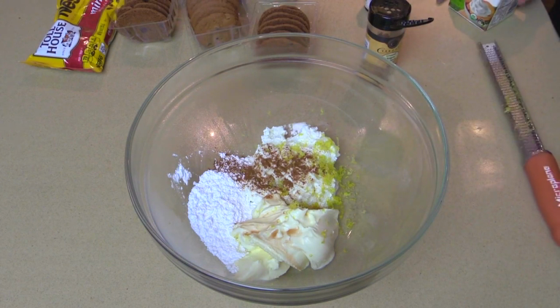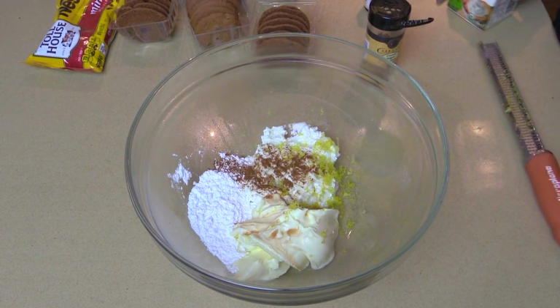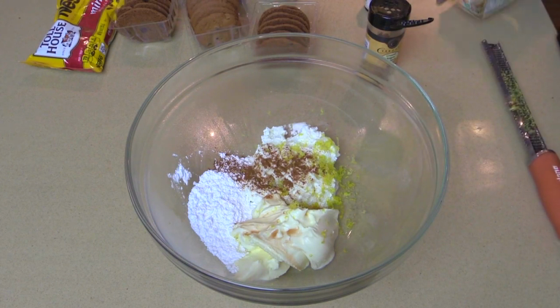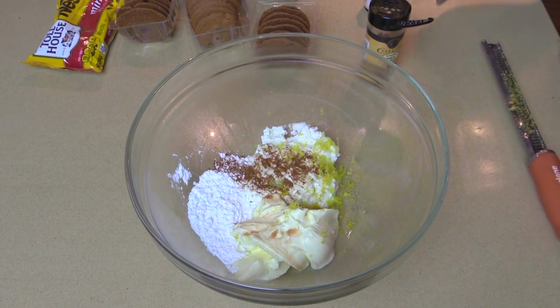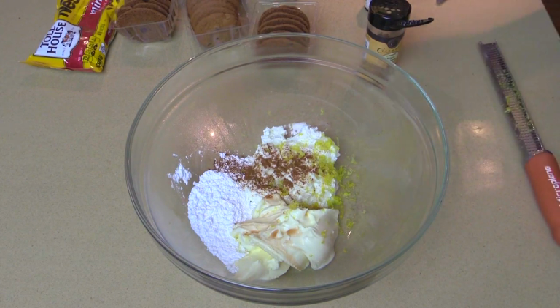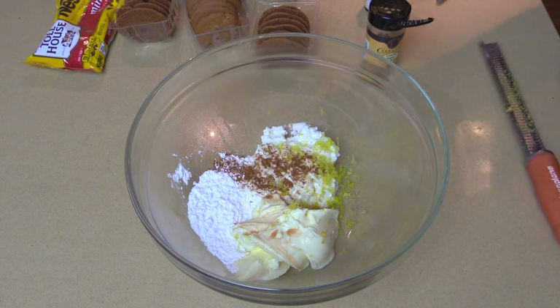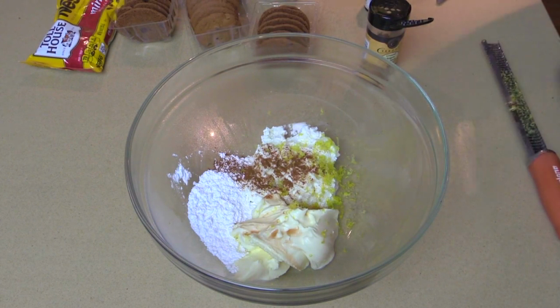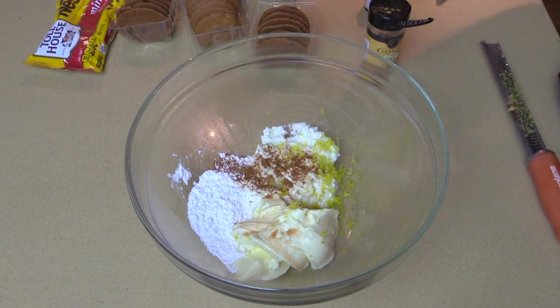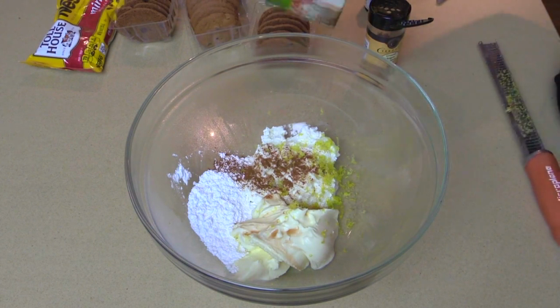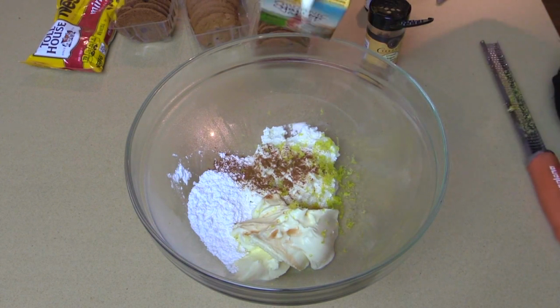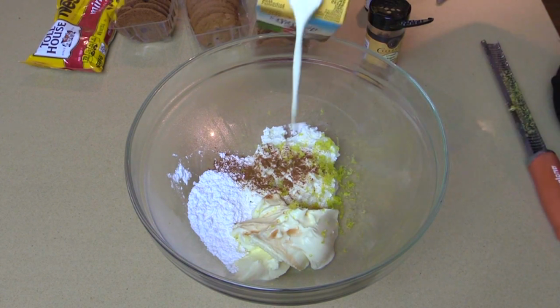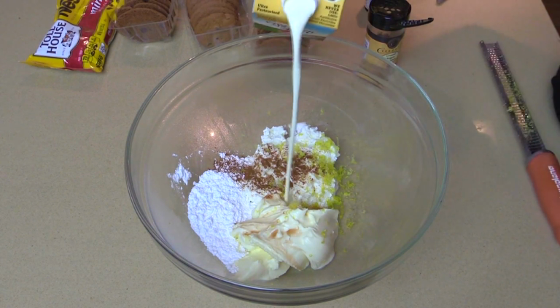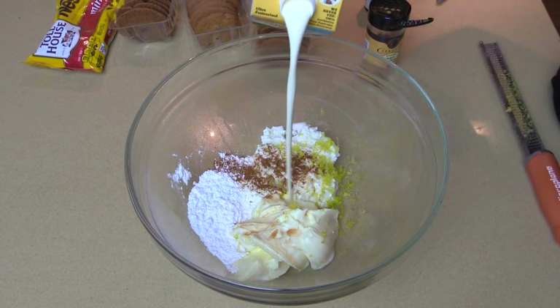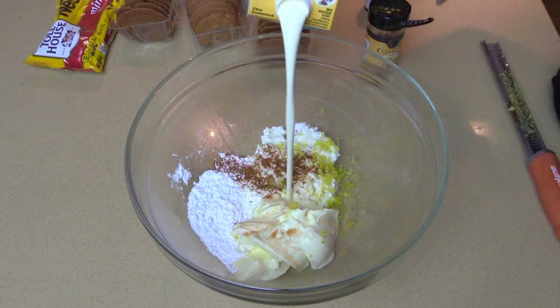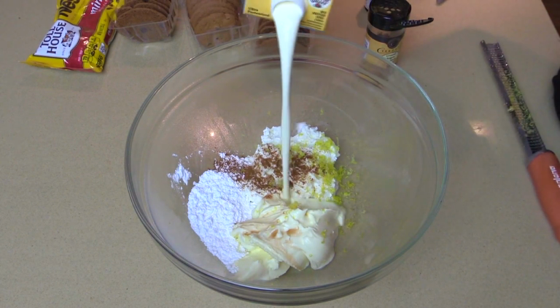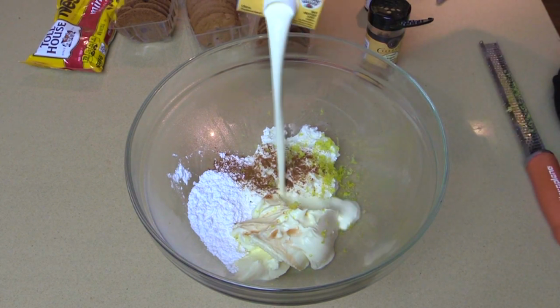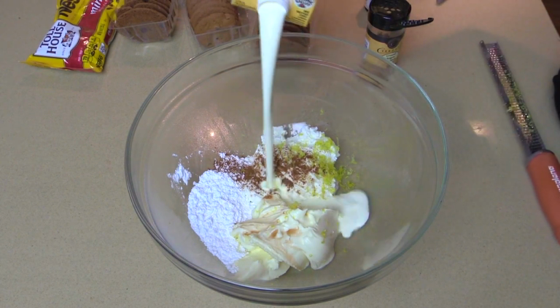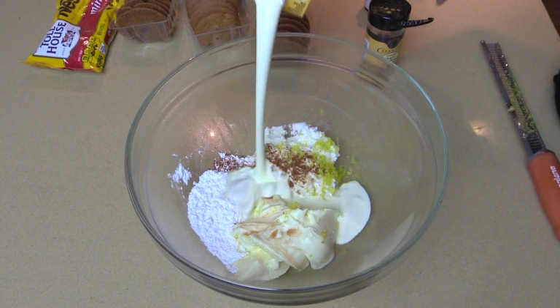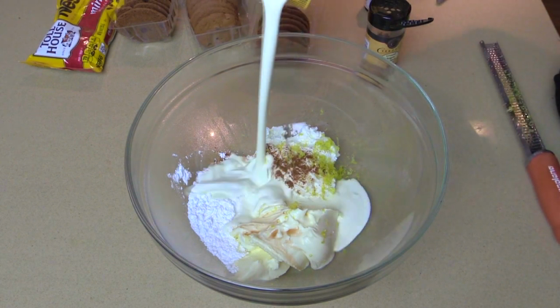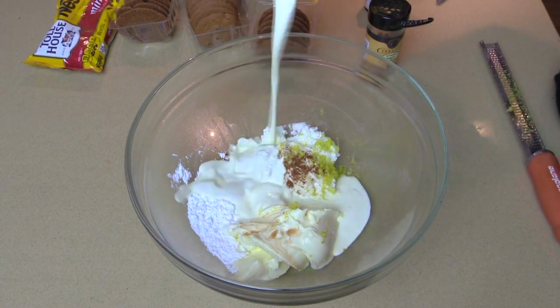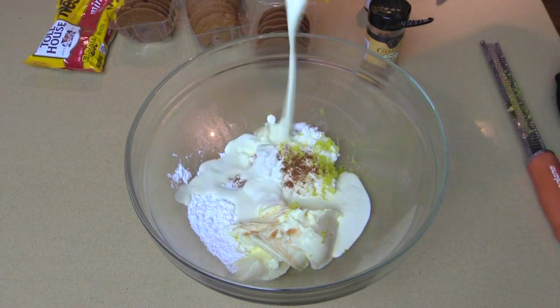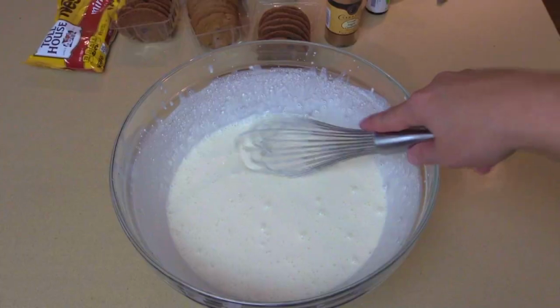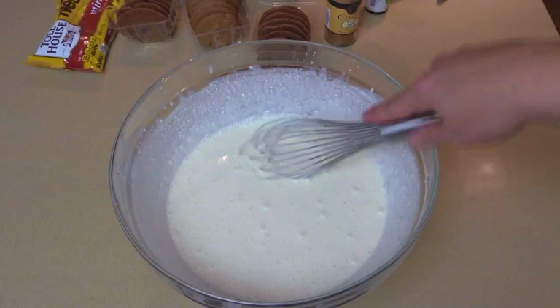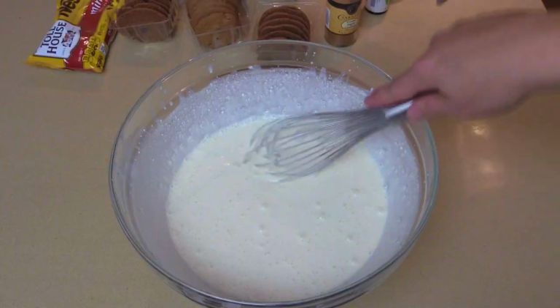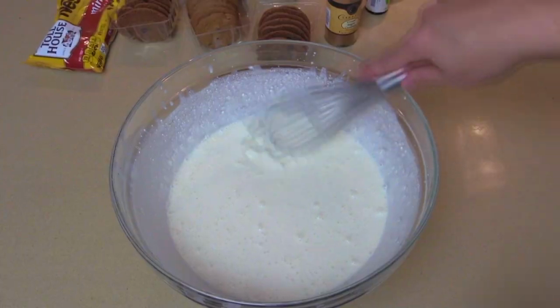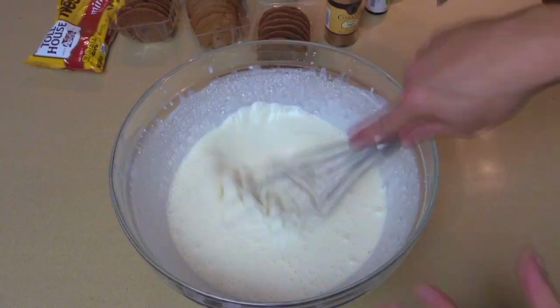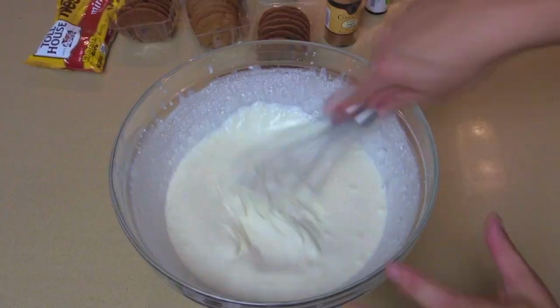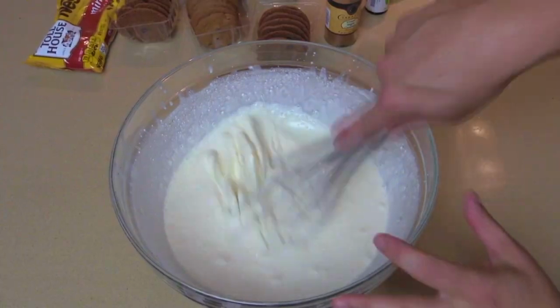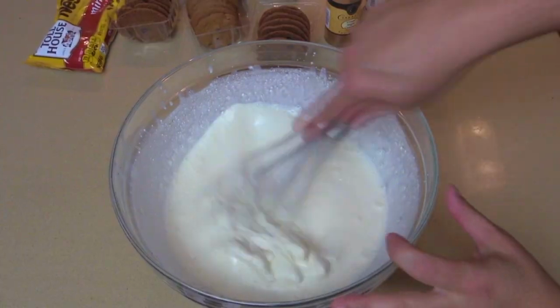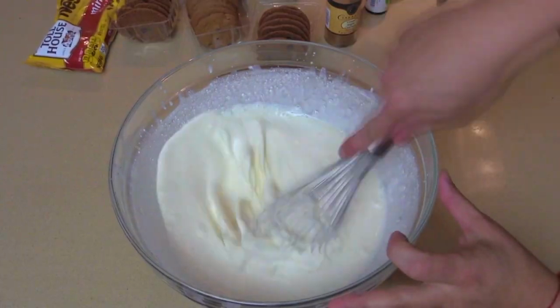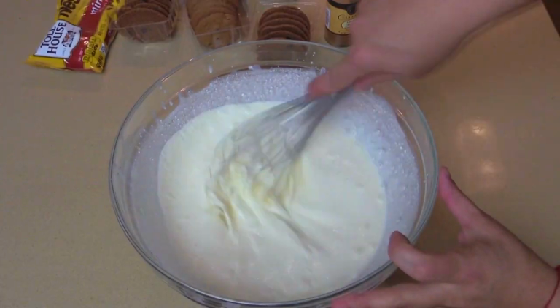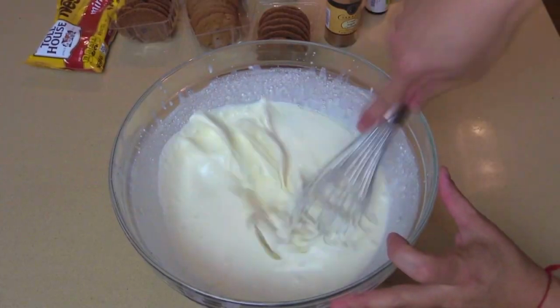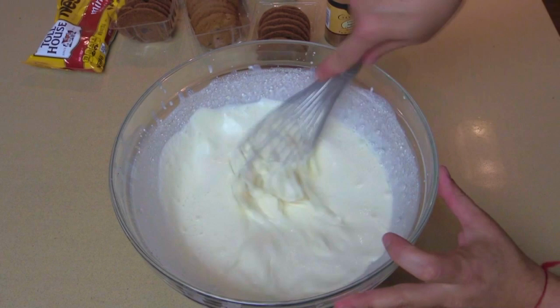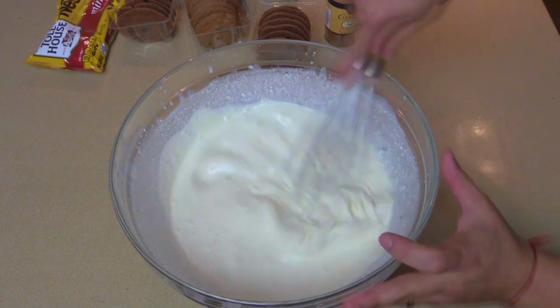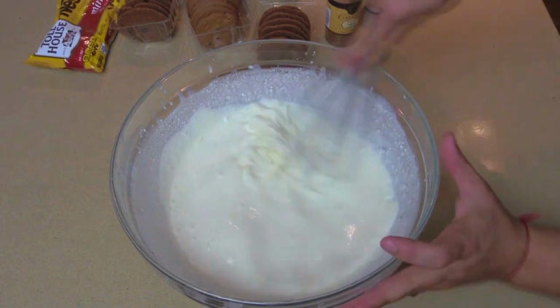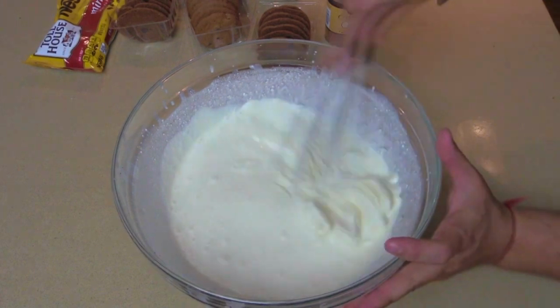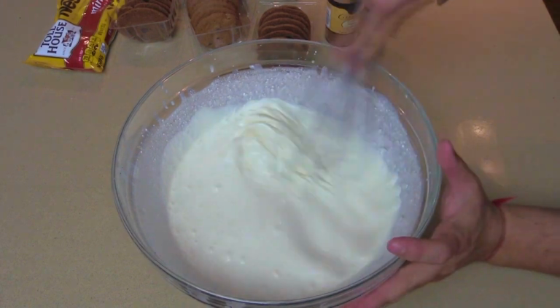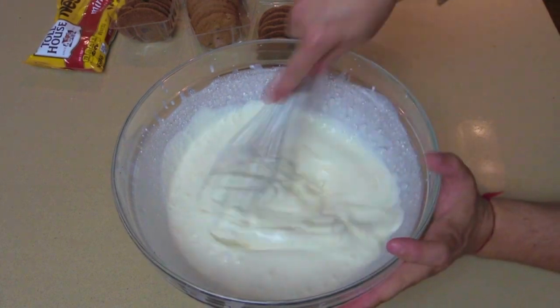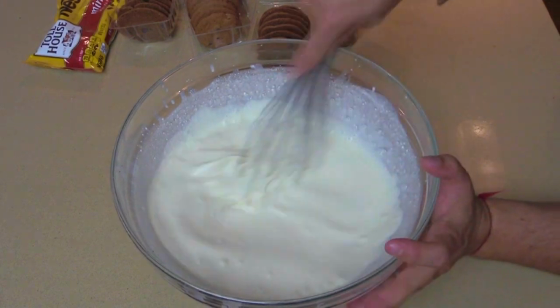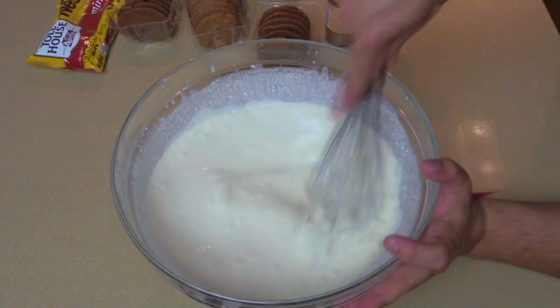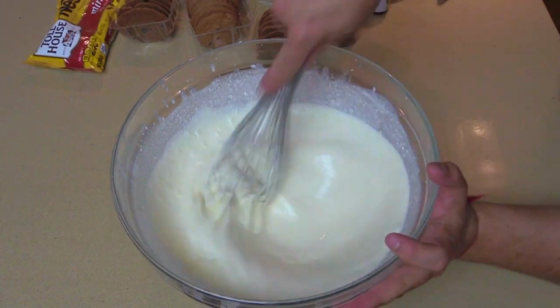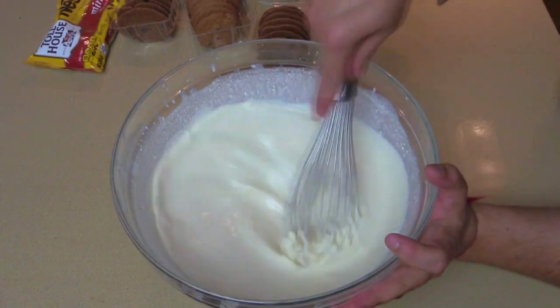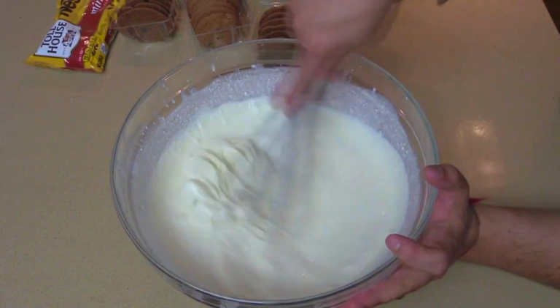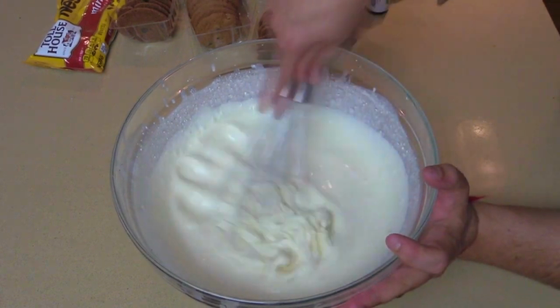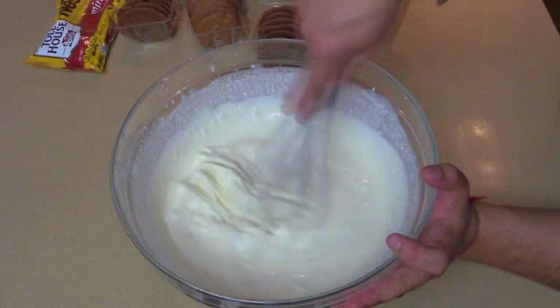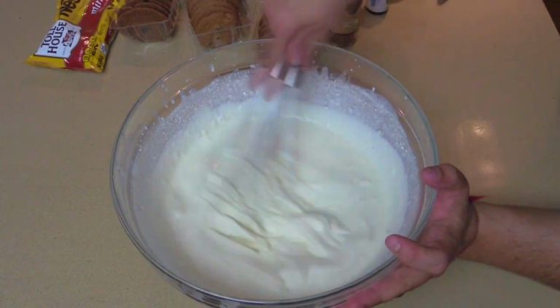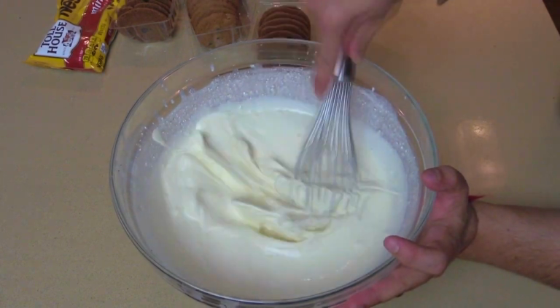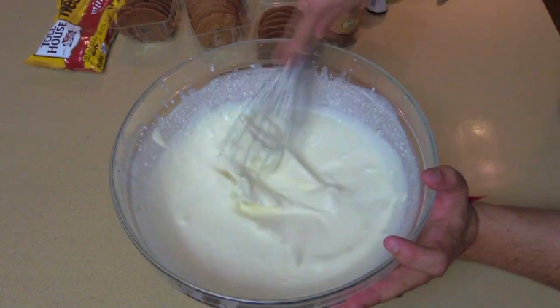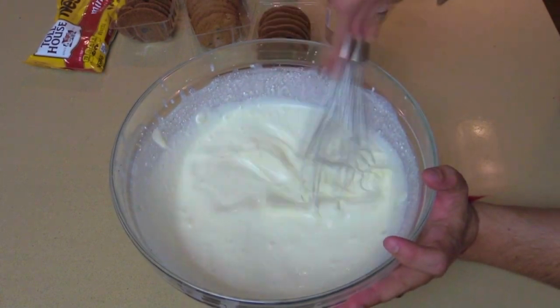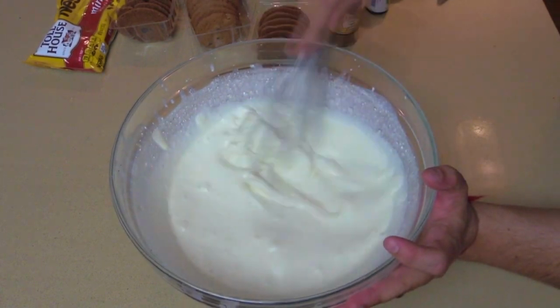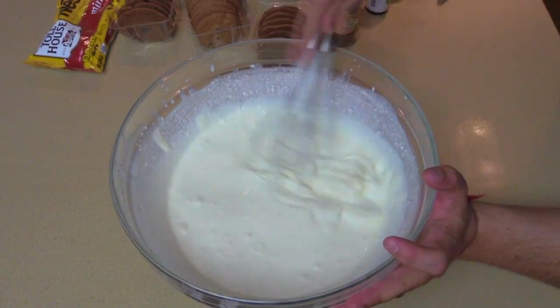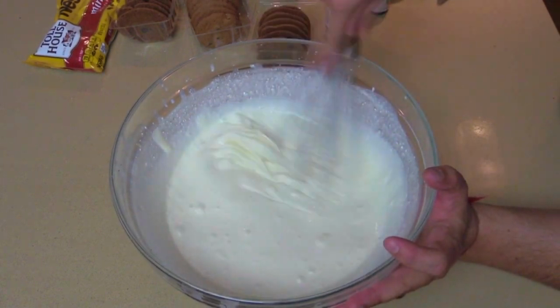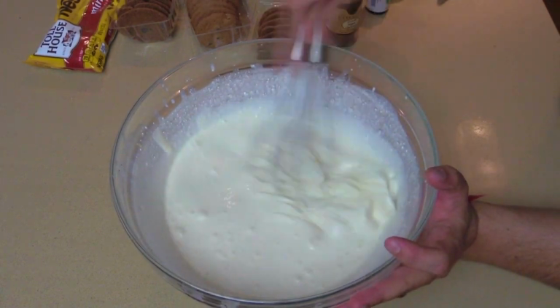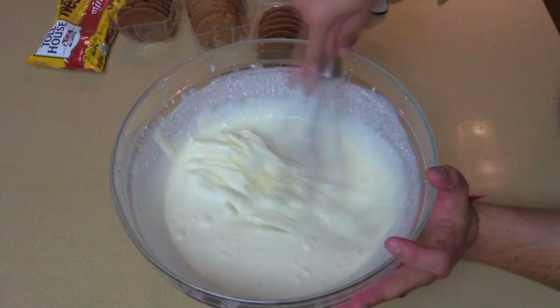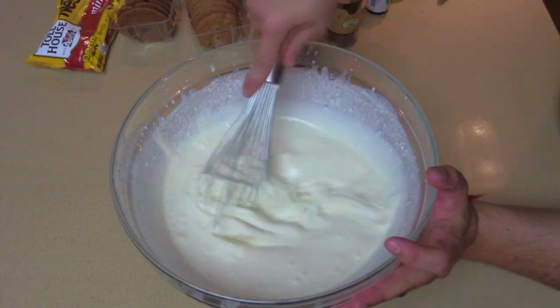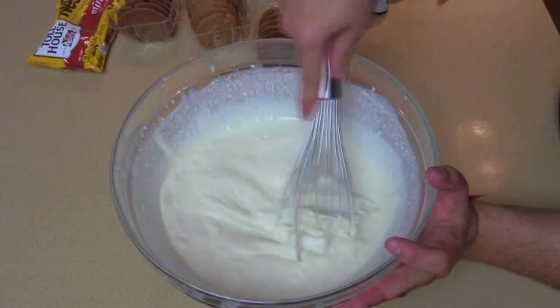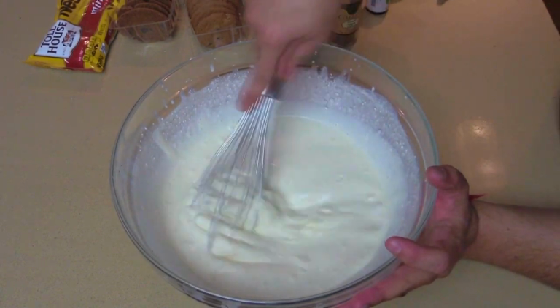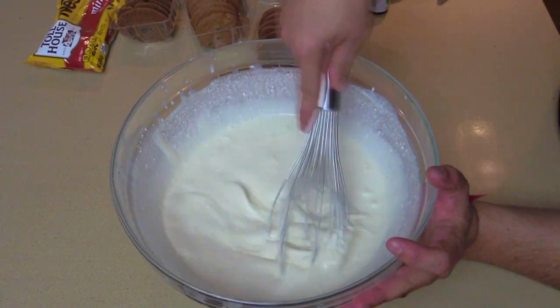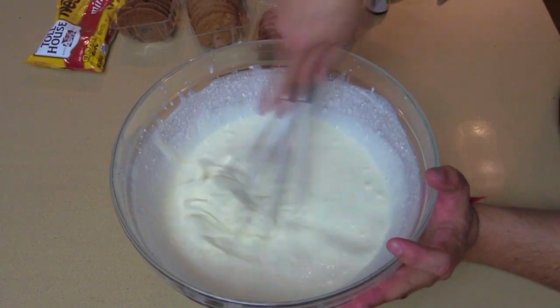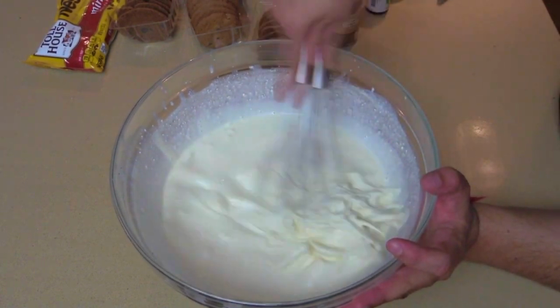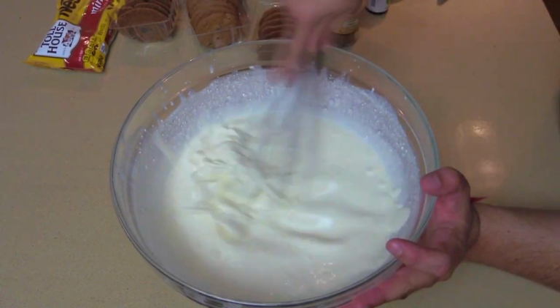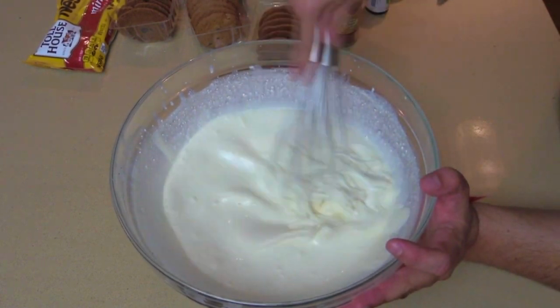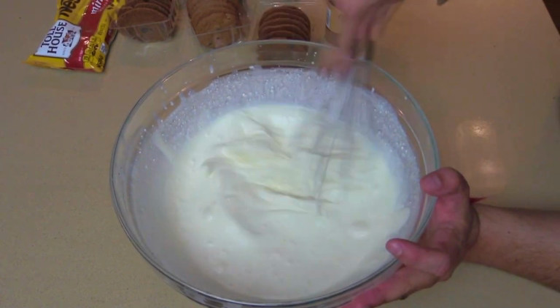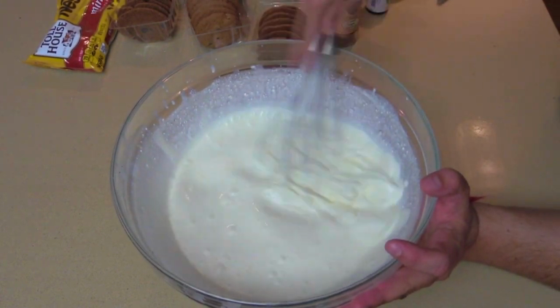And then finally, really cold heavy cream. I'm gonna mix this until we get soft peaks.